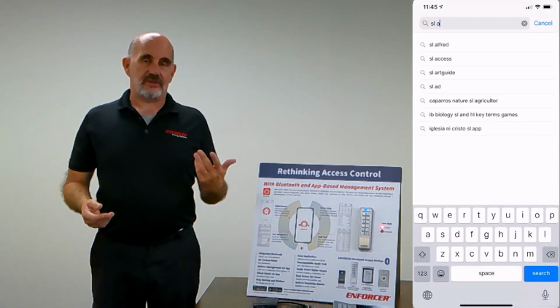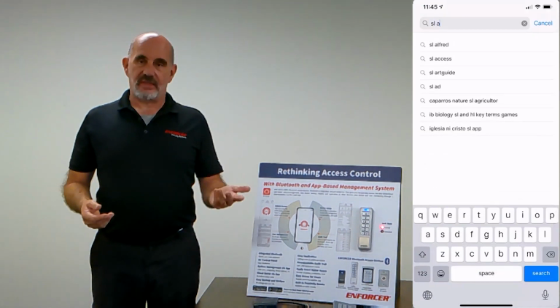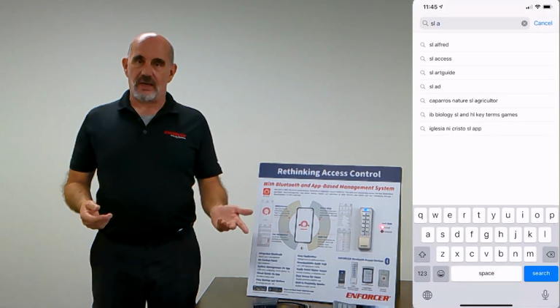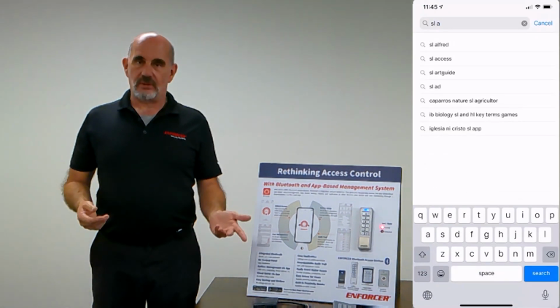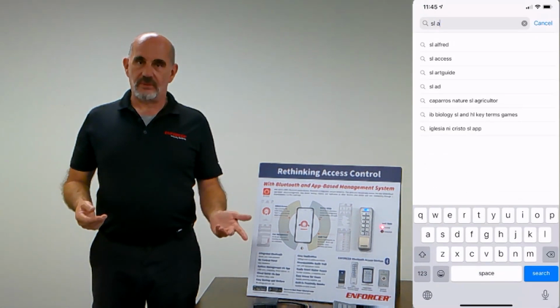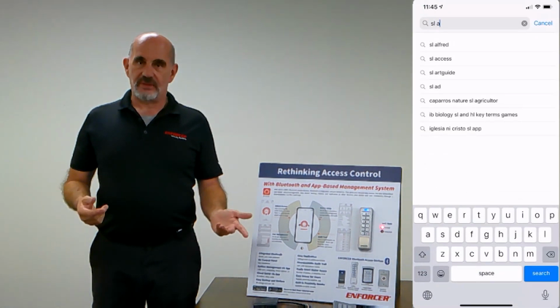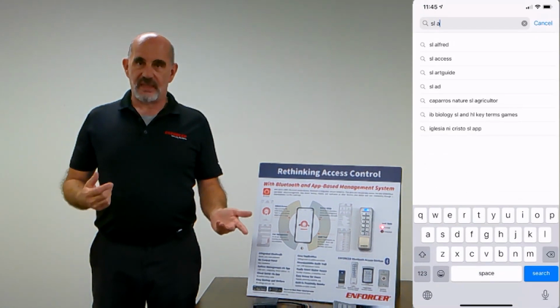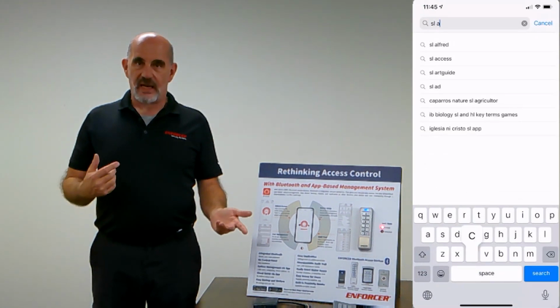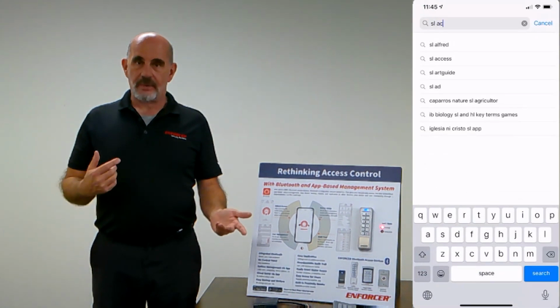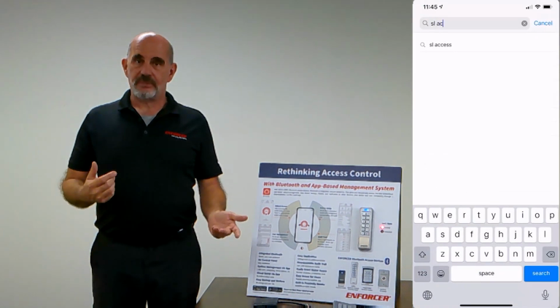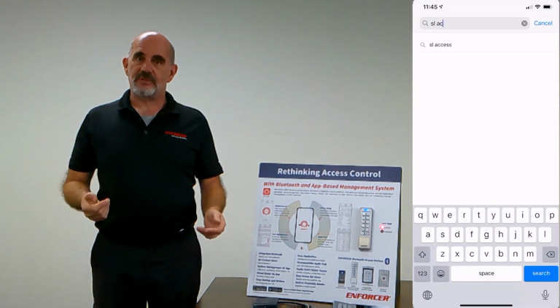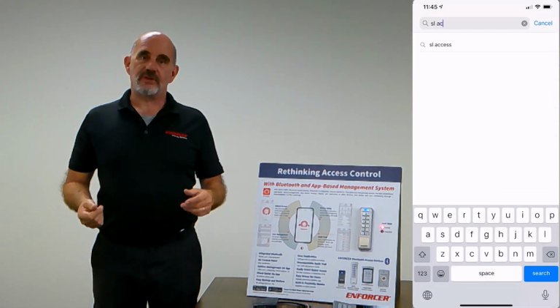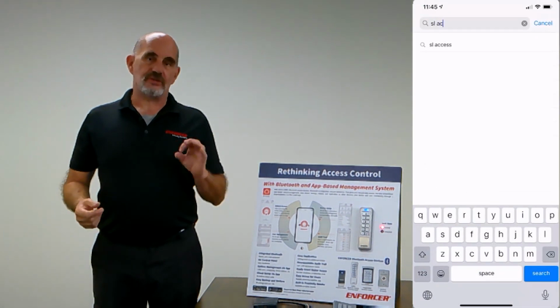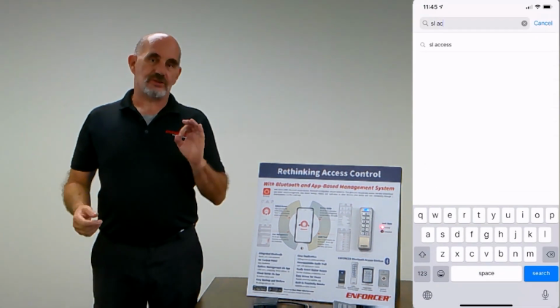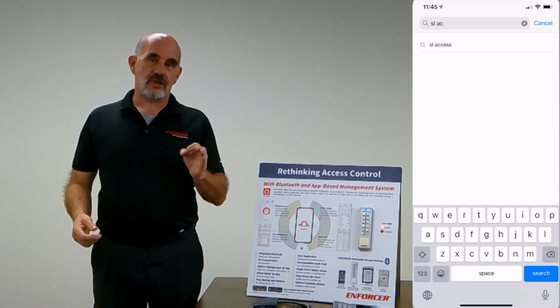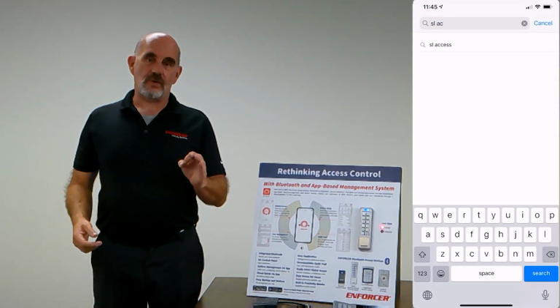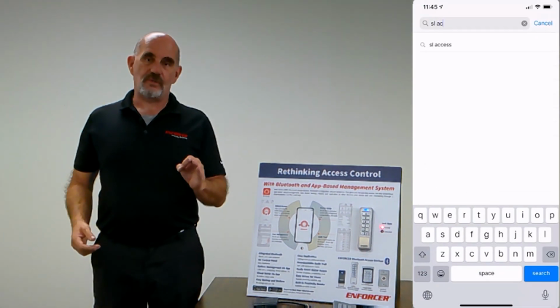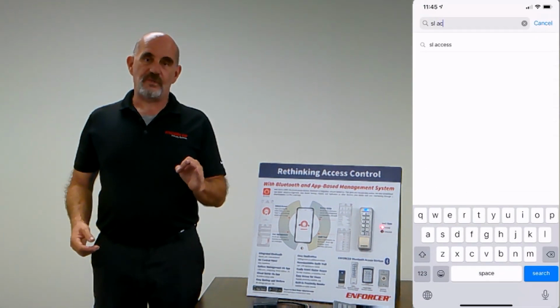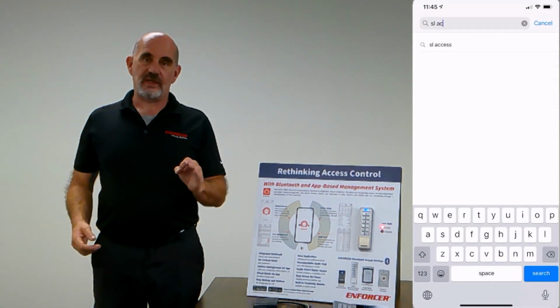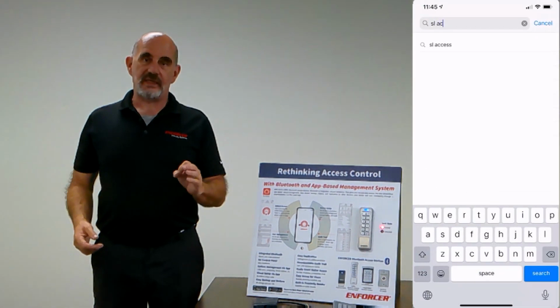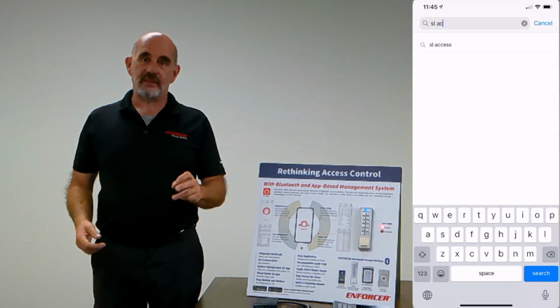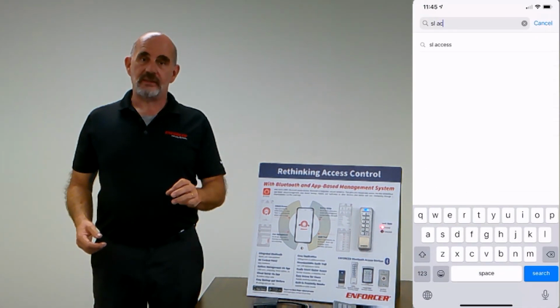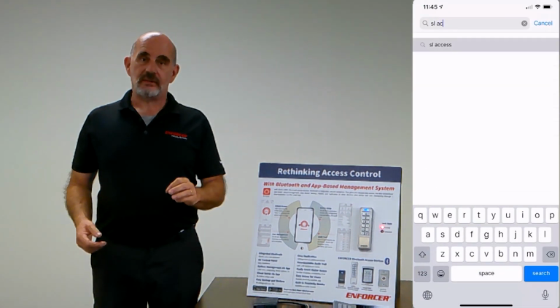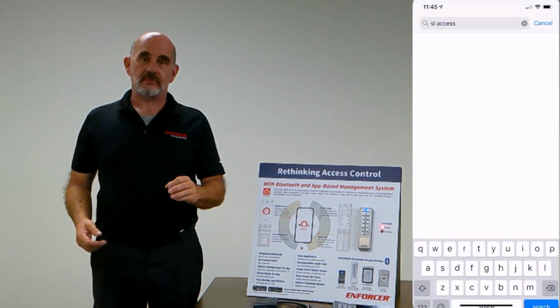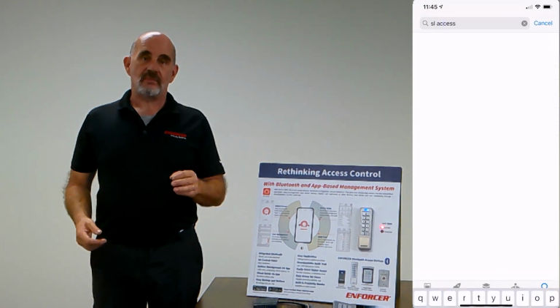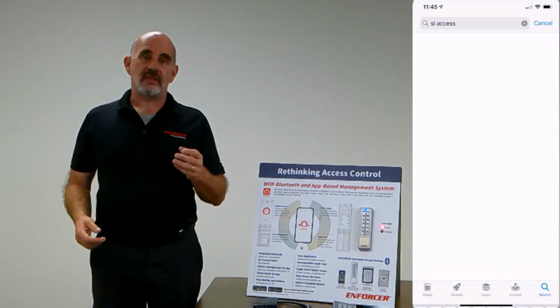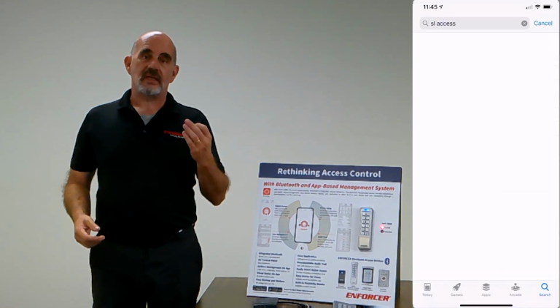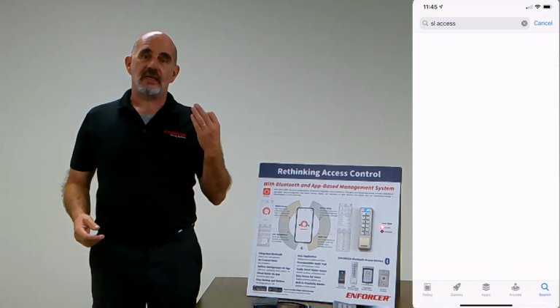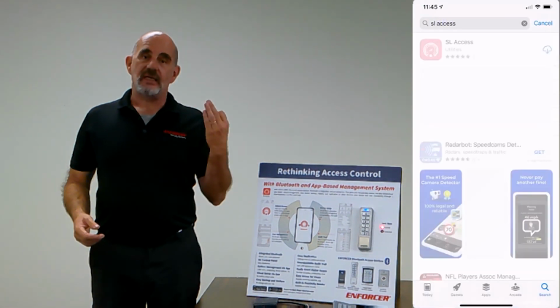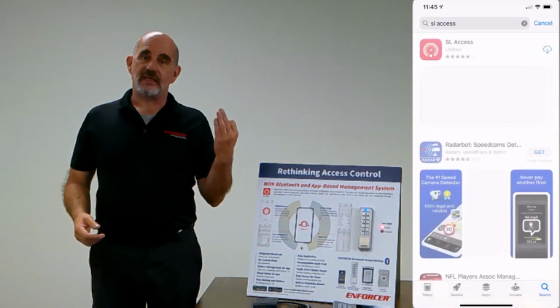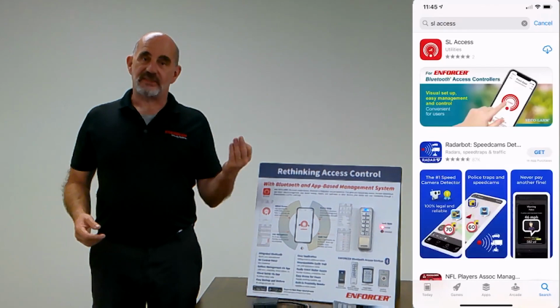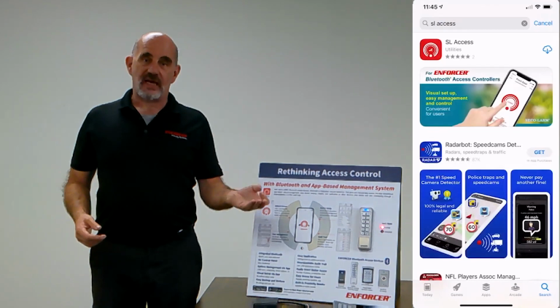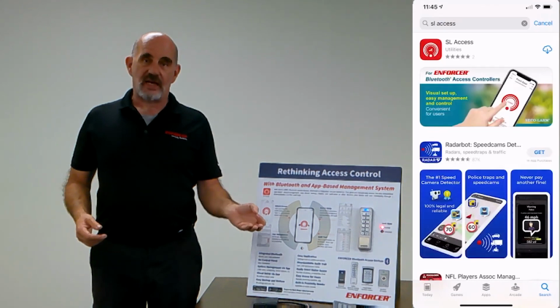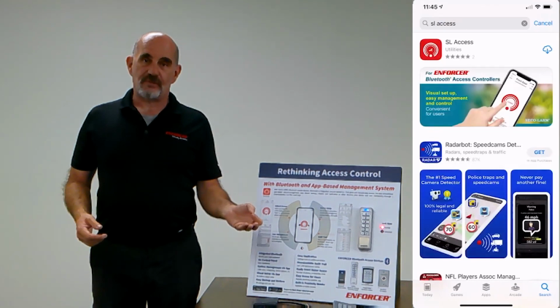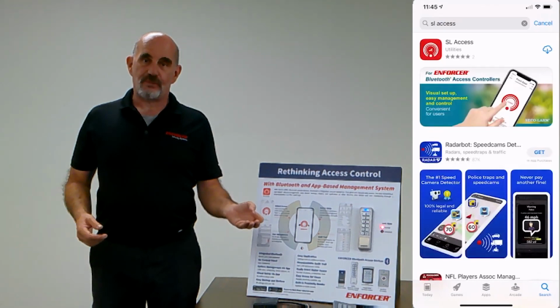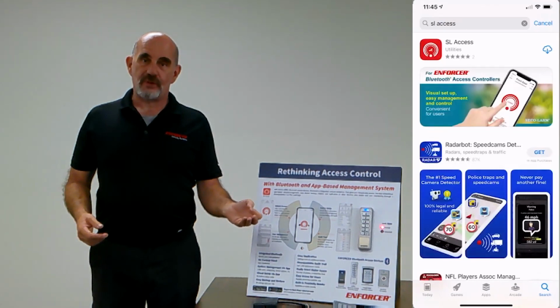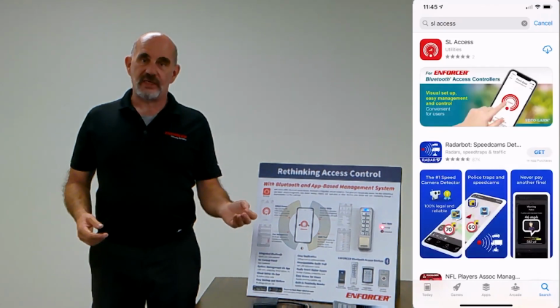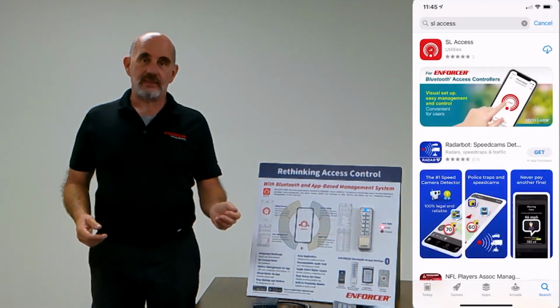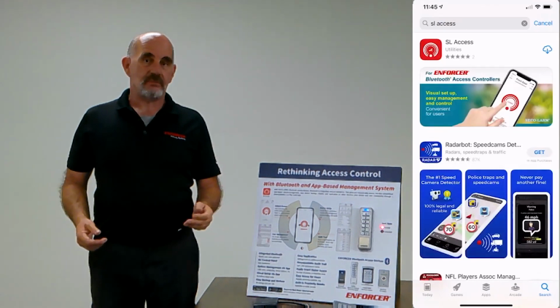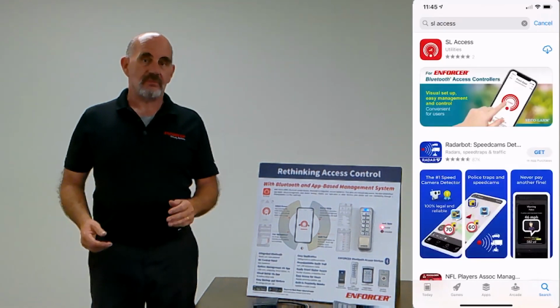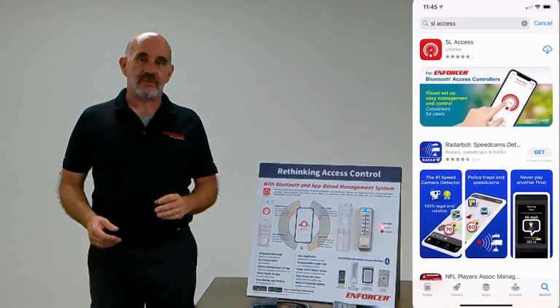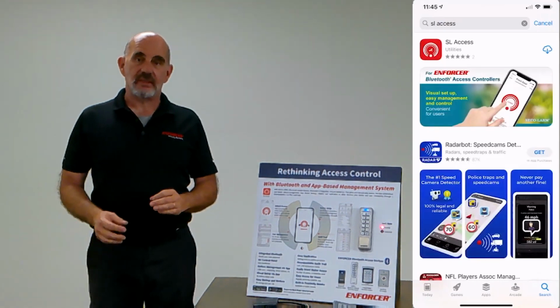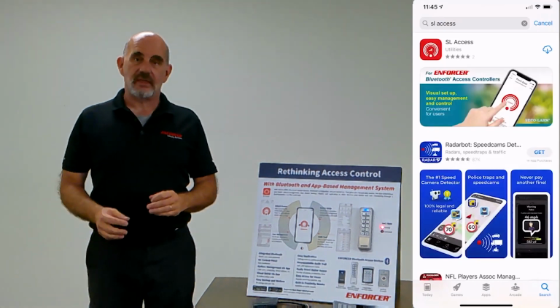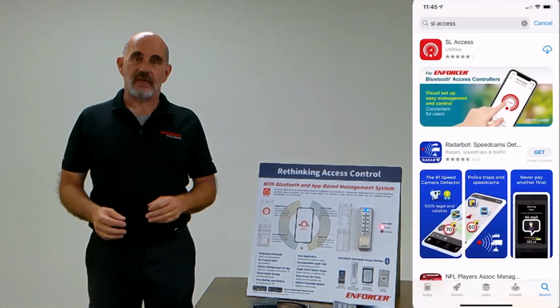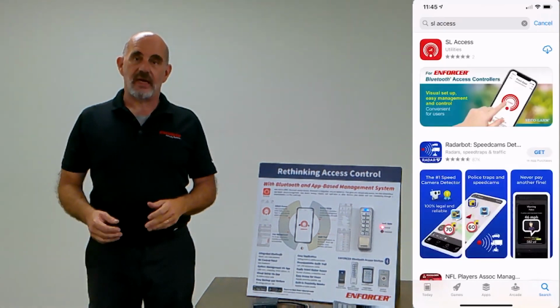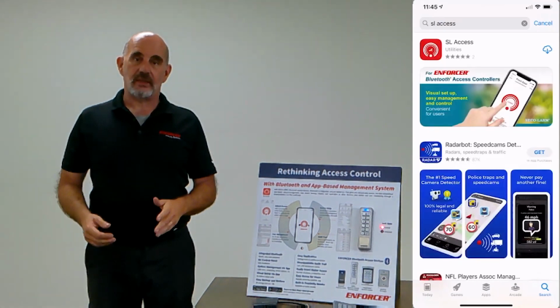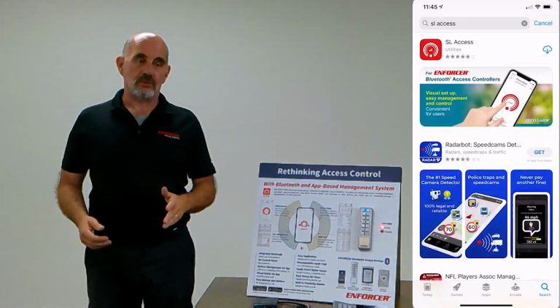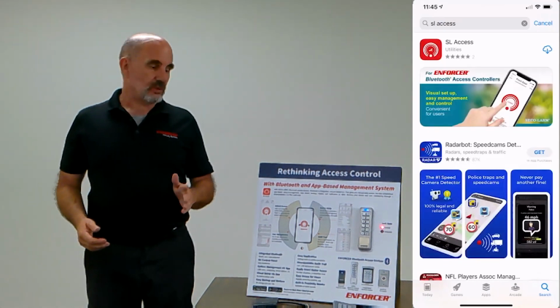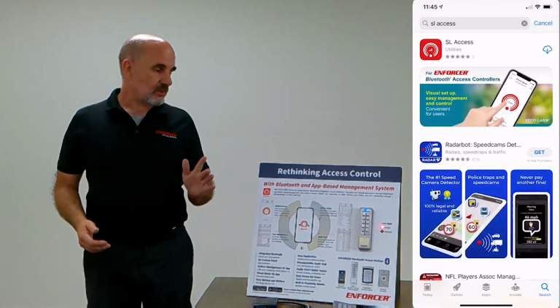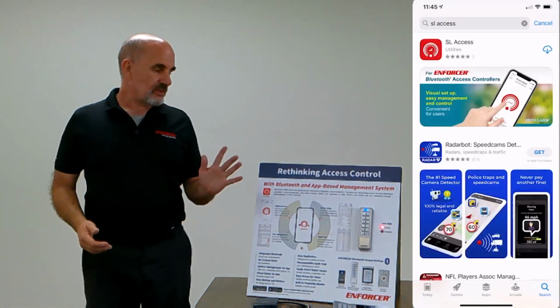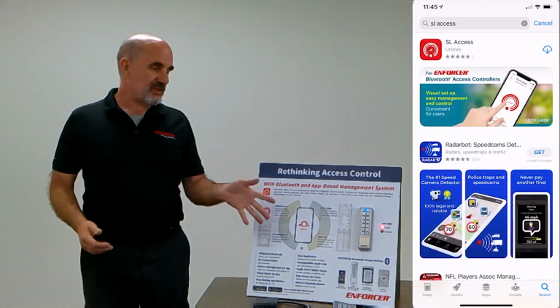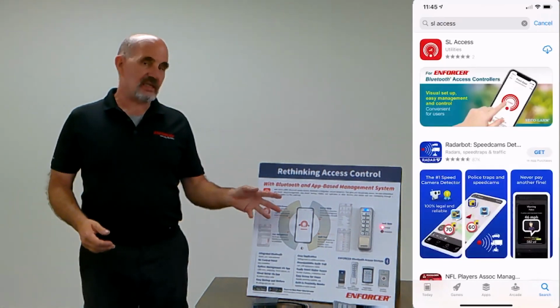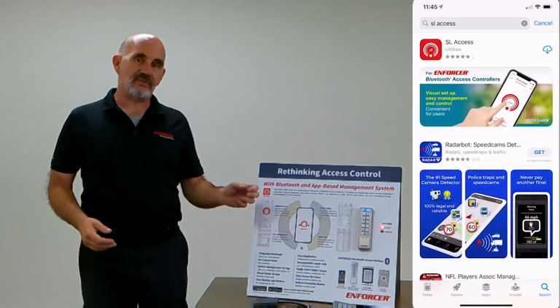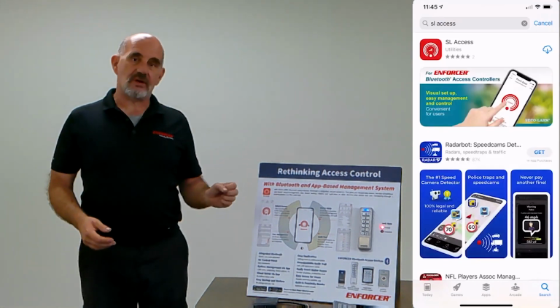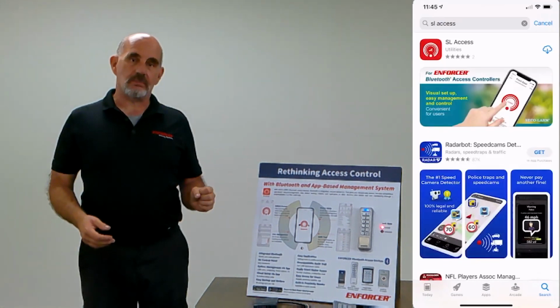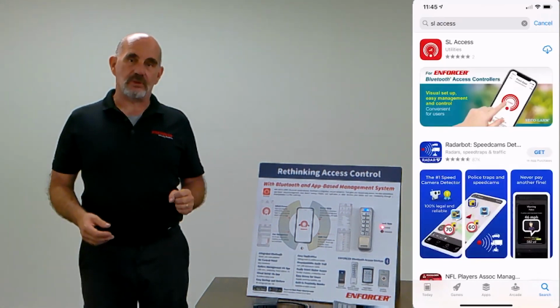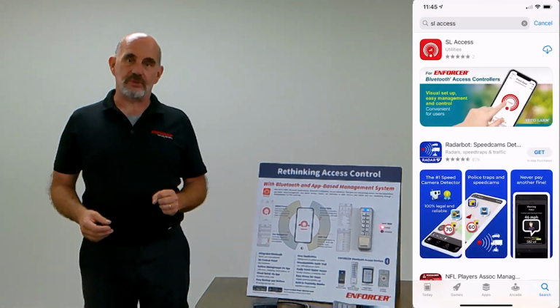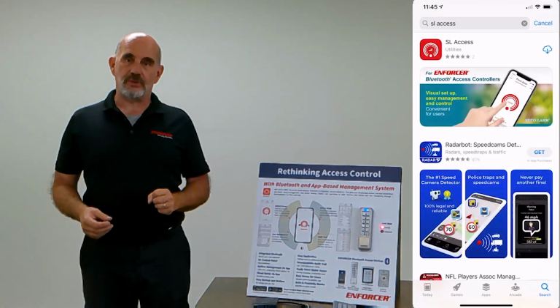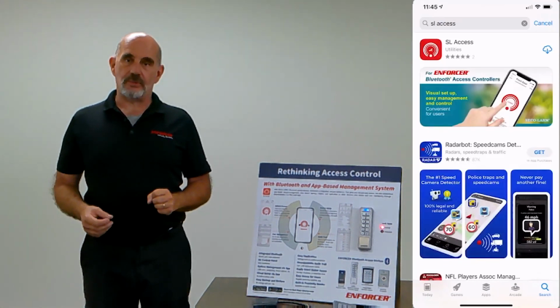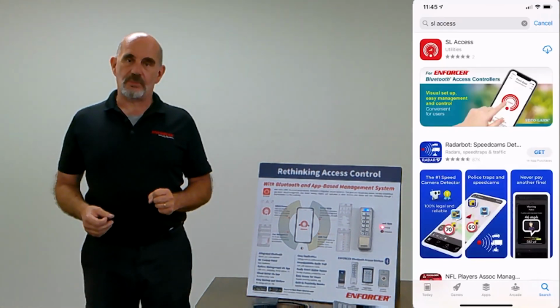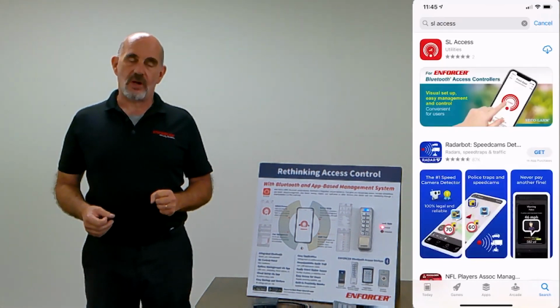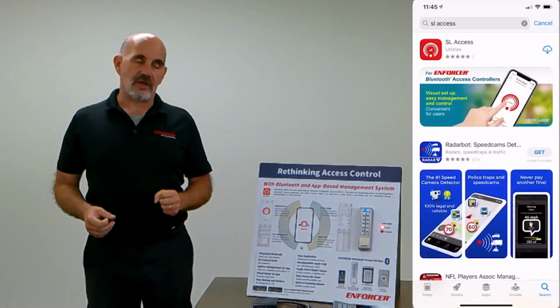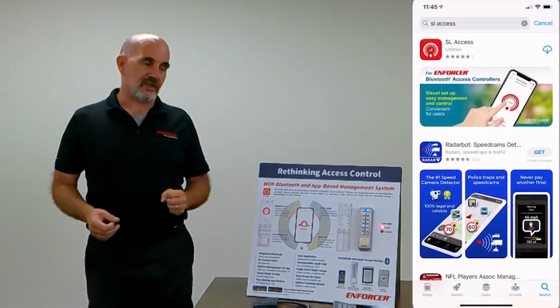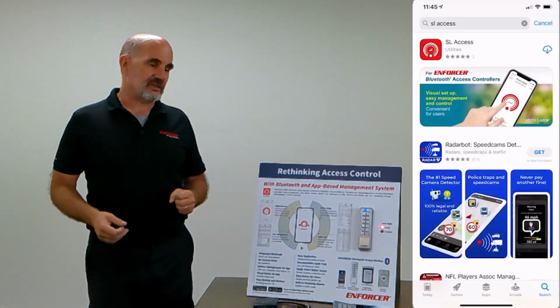Download the app. There is no fee. It's ad-free. And it will work with any of our Bluetooth products.